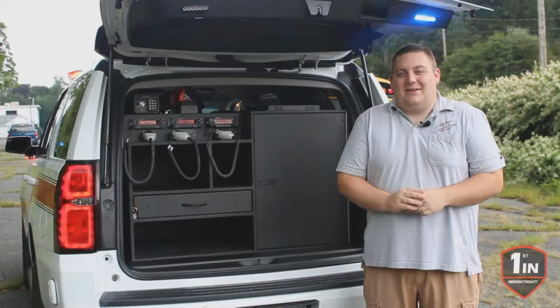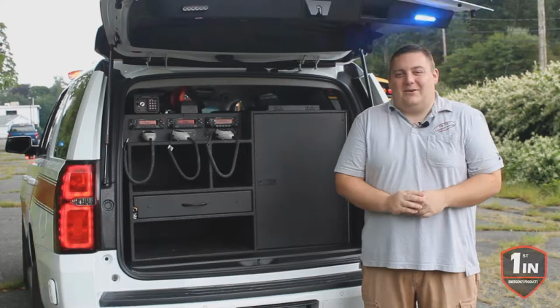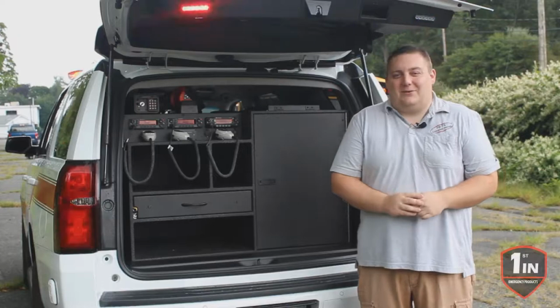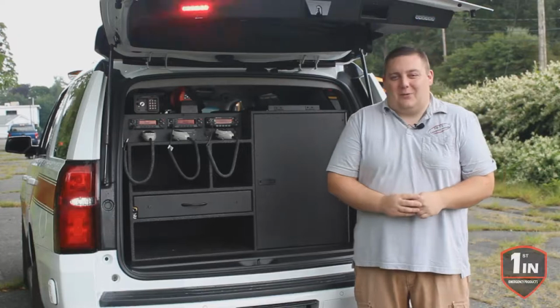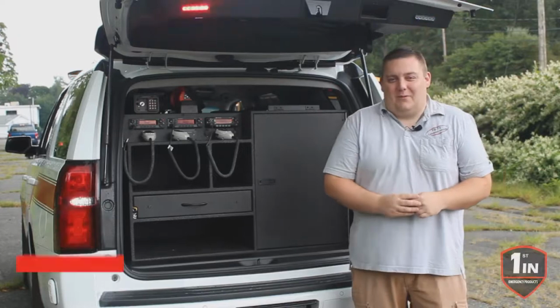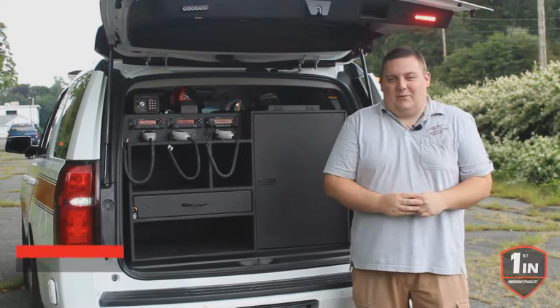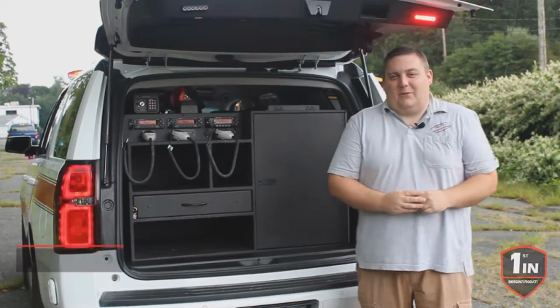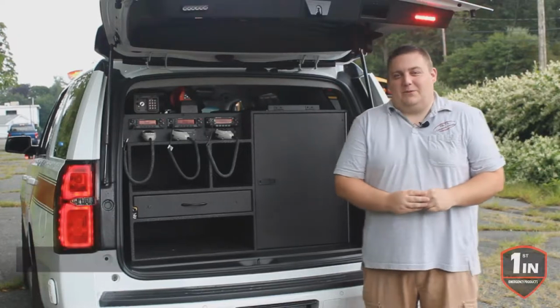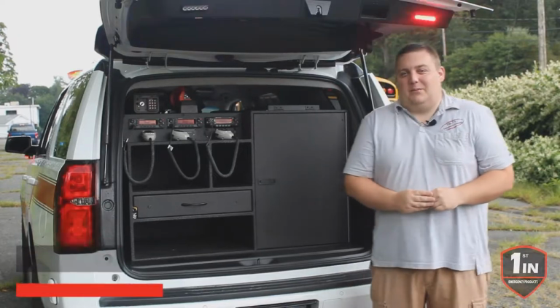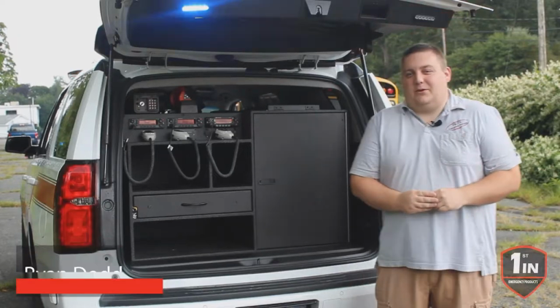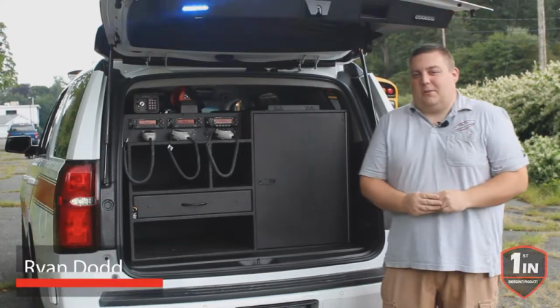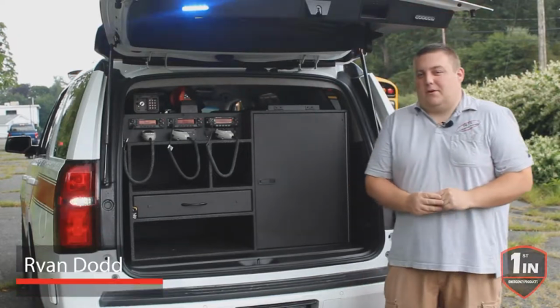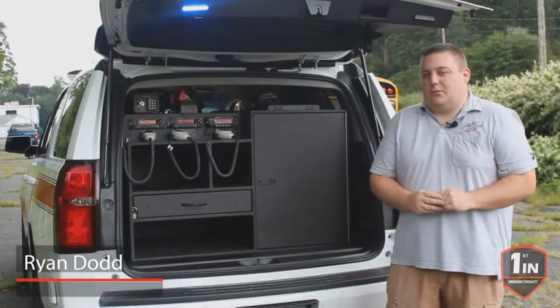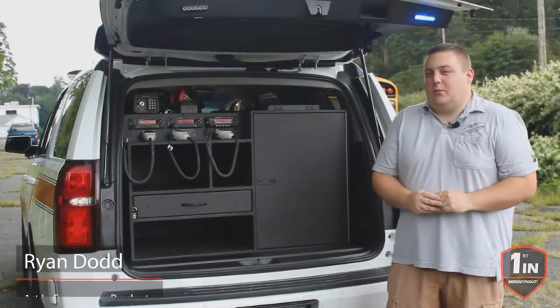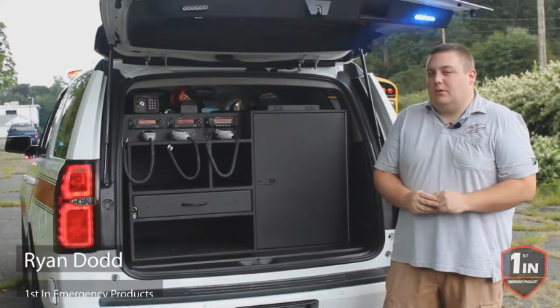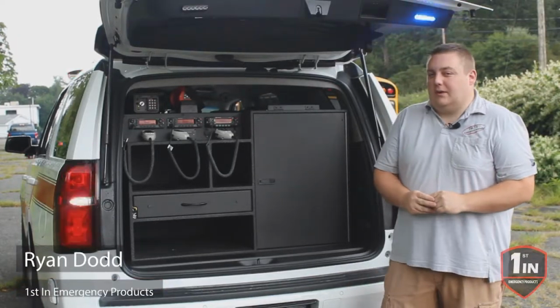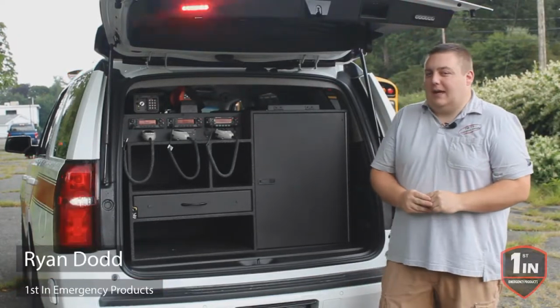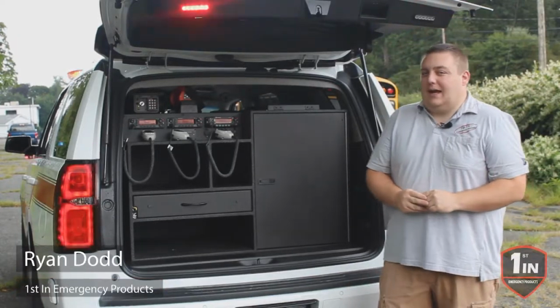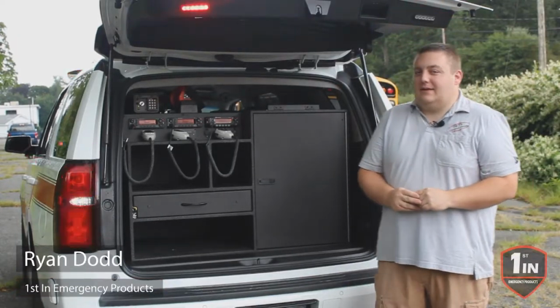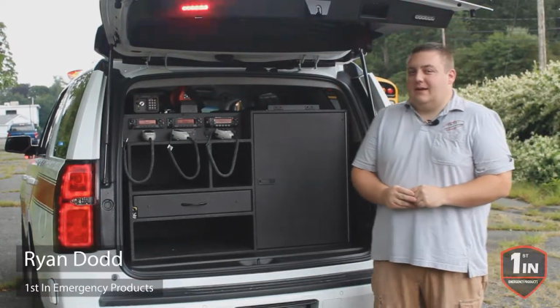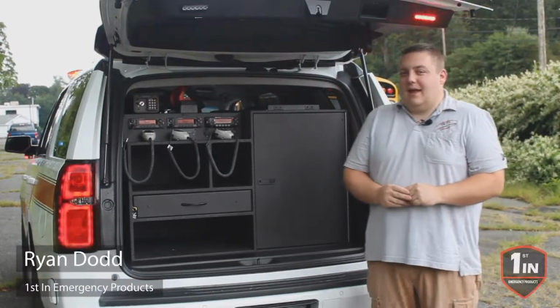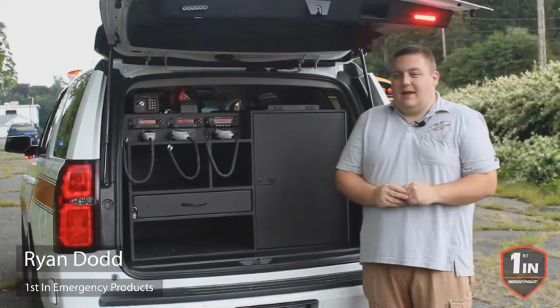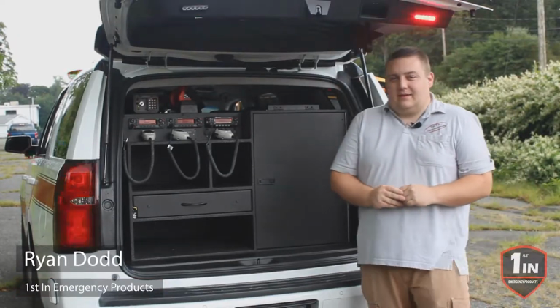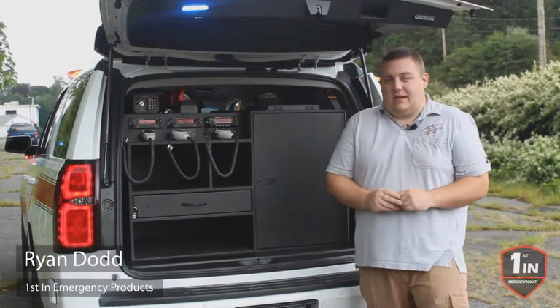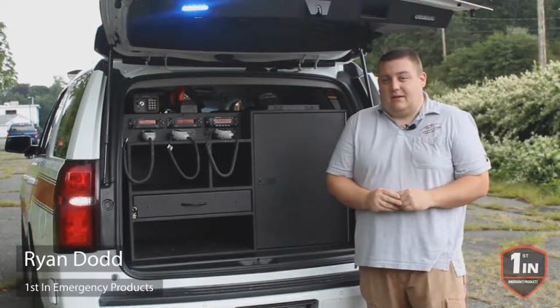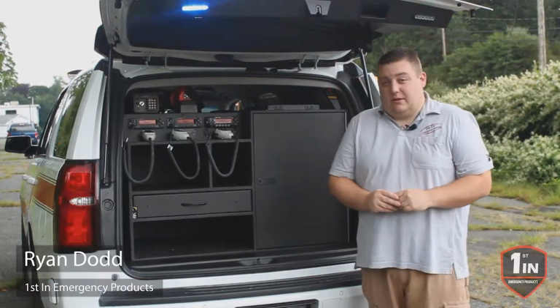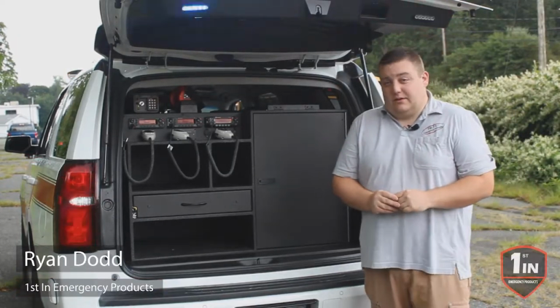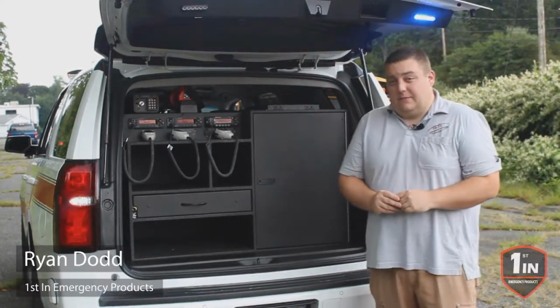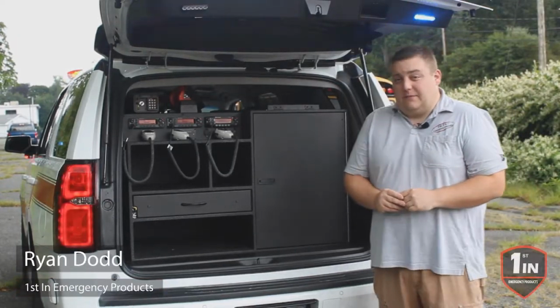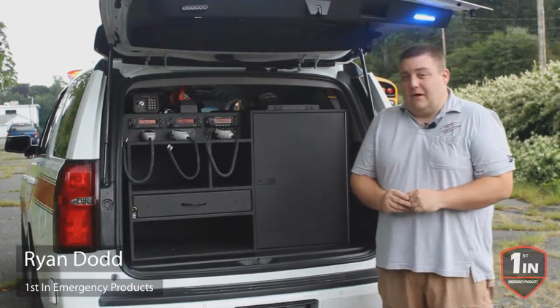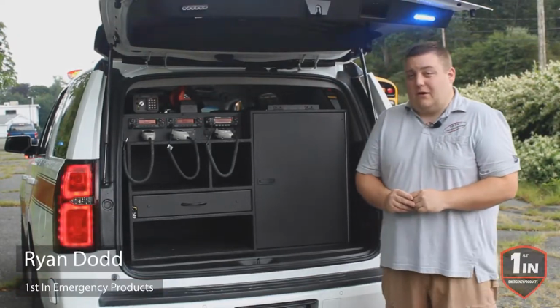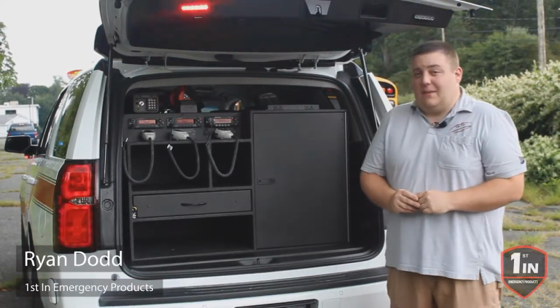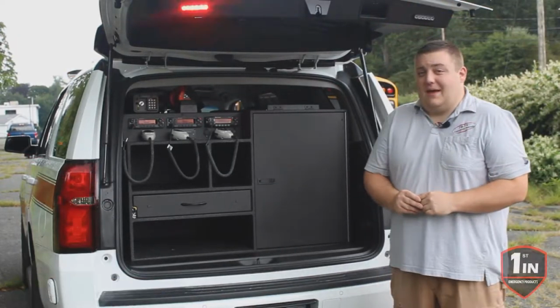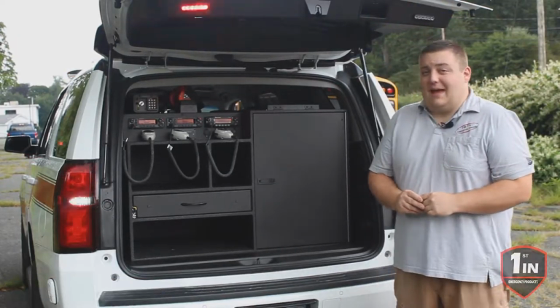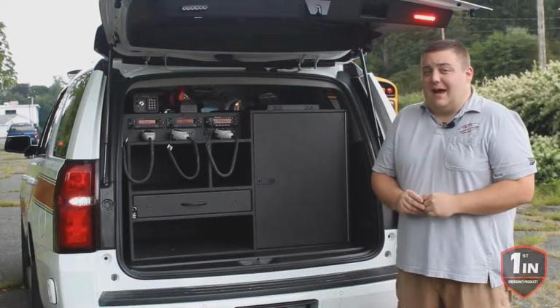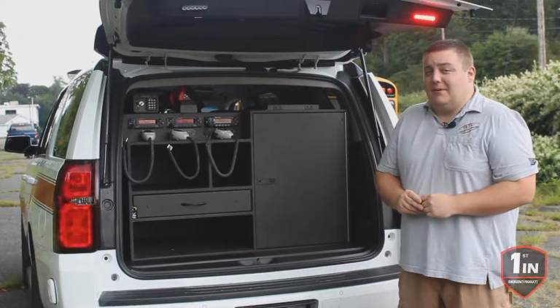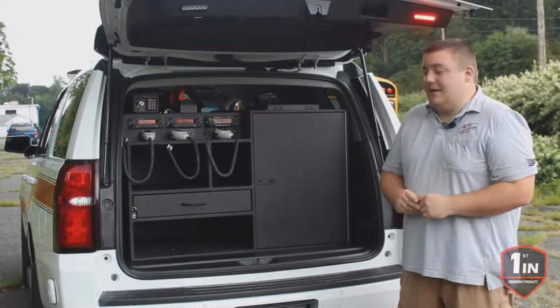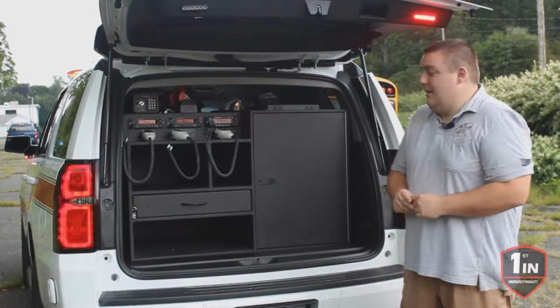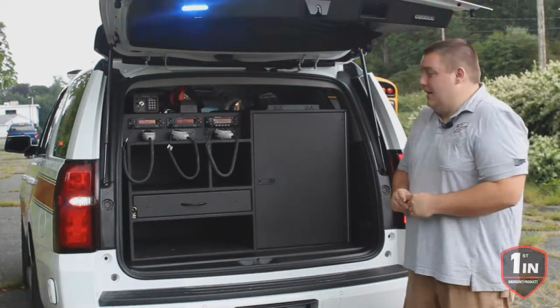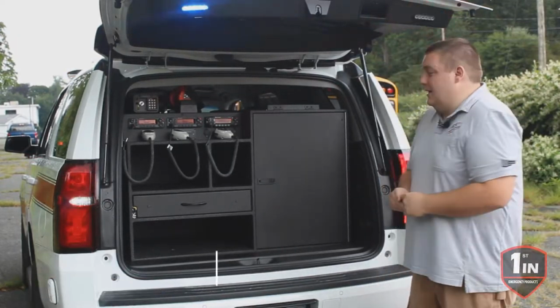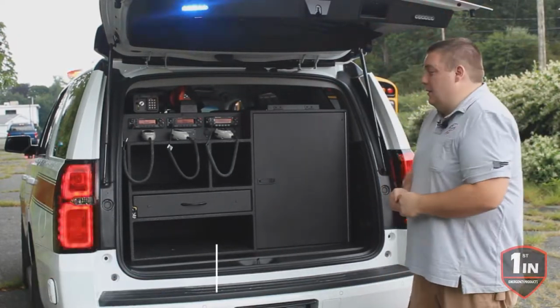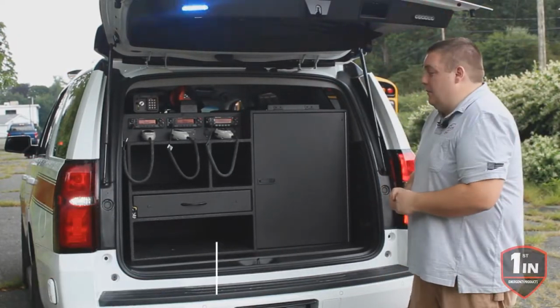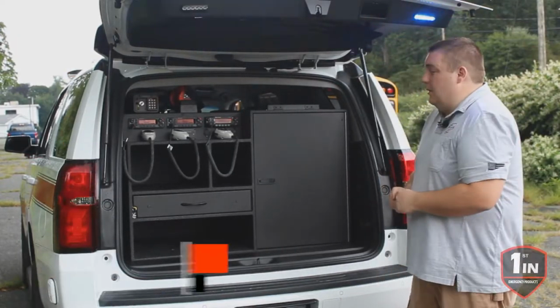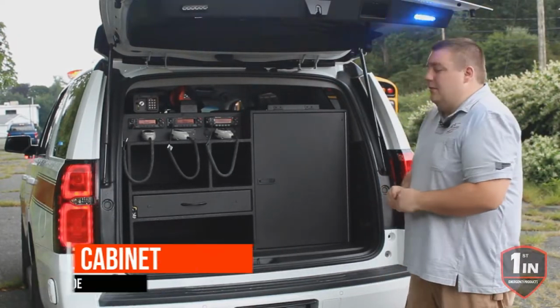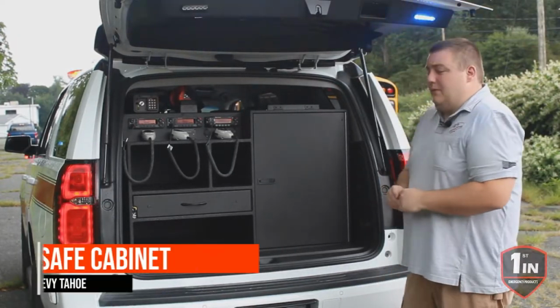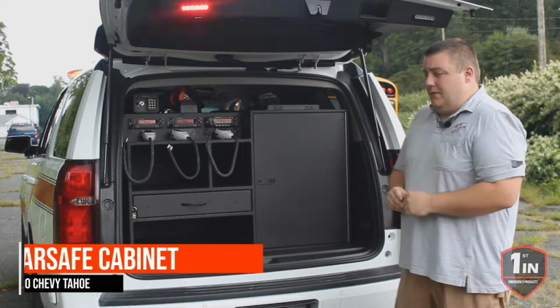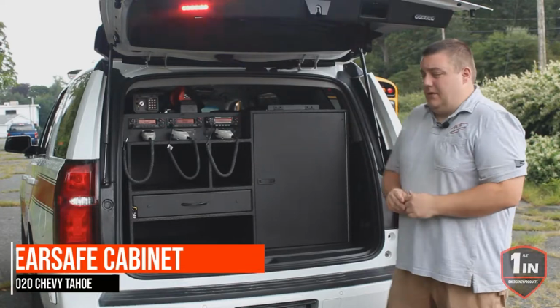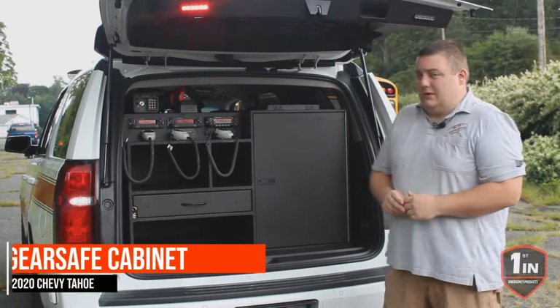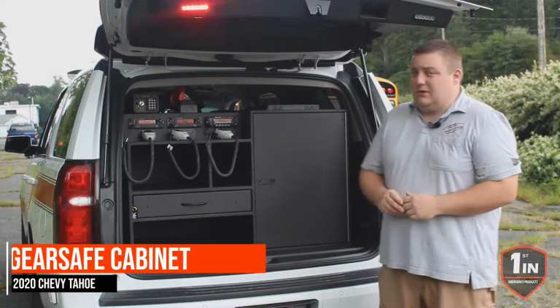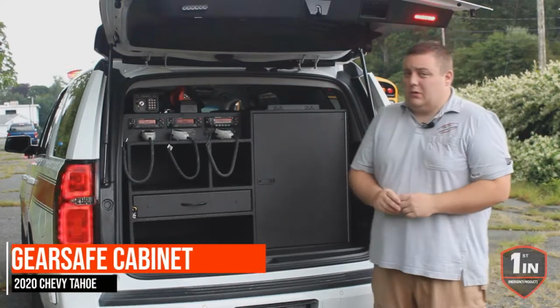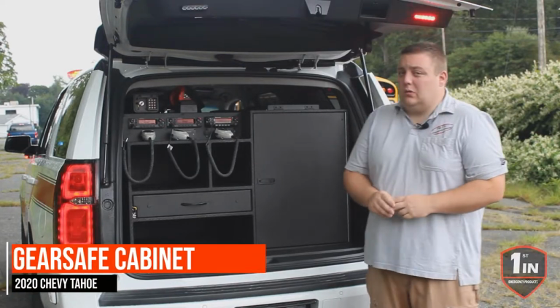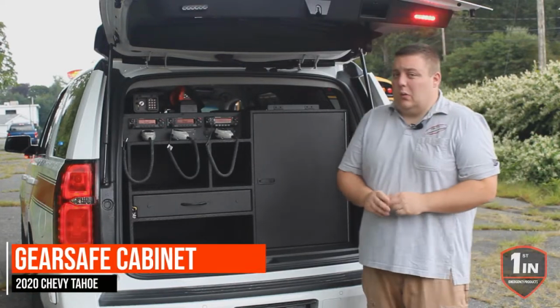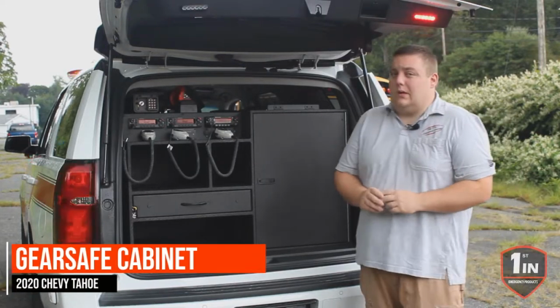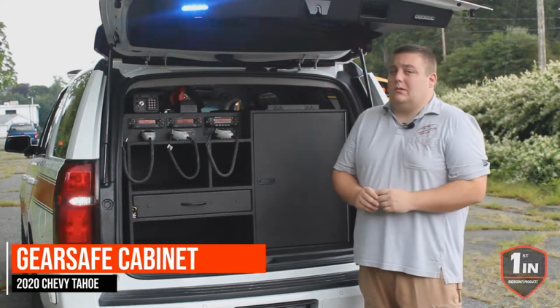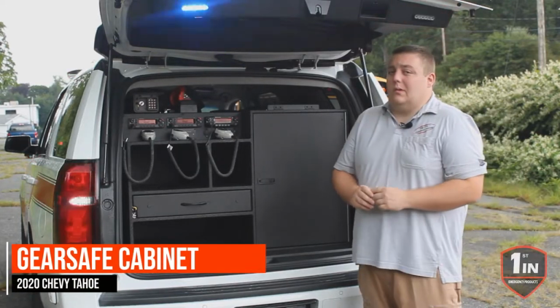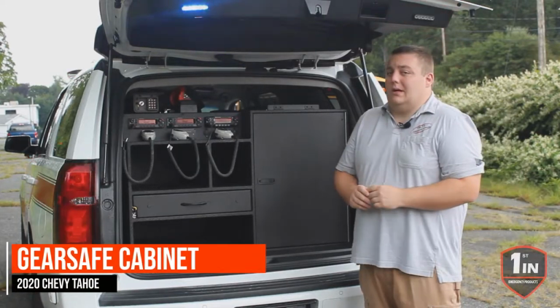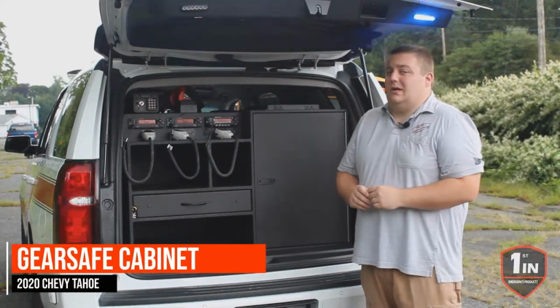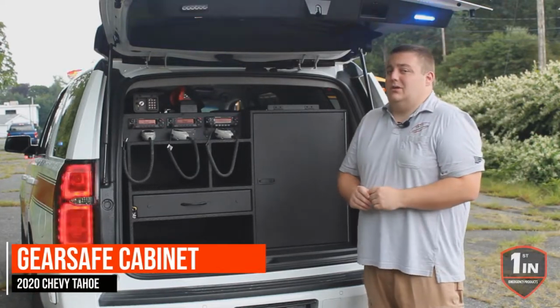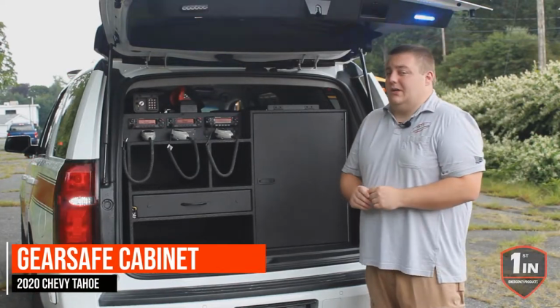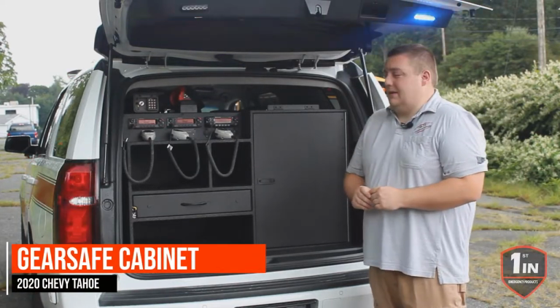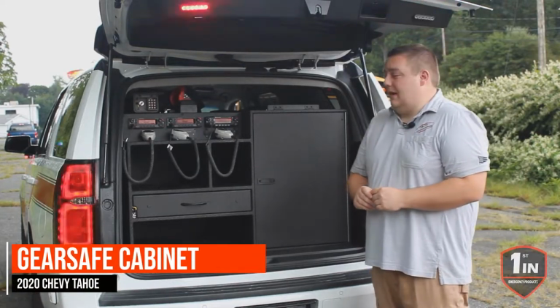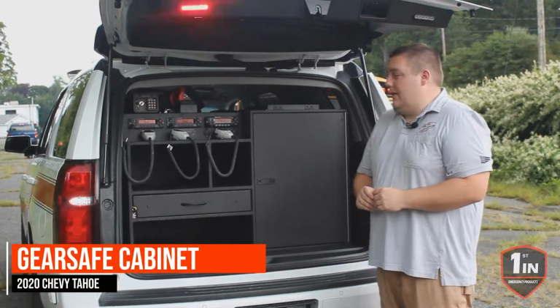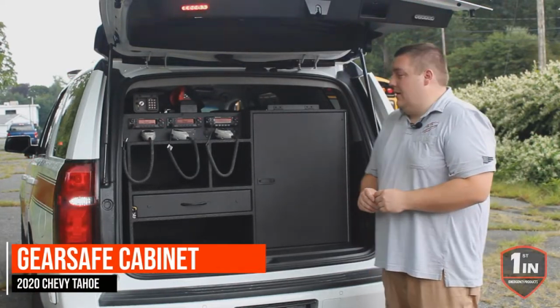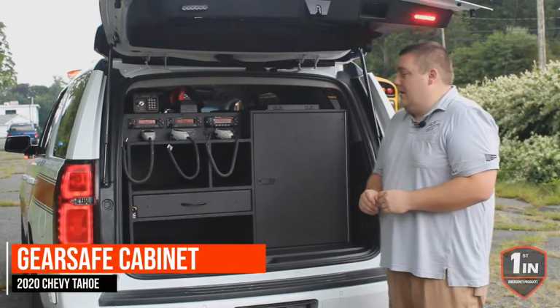How are you doing? It's Ryan with First and Emergency Products. What we're looking at today is a custom fire command cabinet that we built for this 2020 Chevy Tahoe.